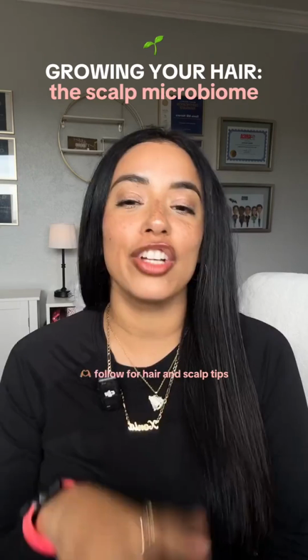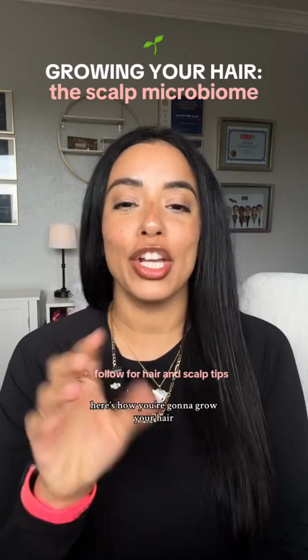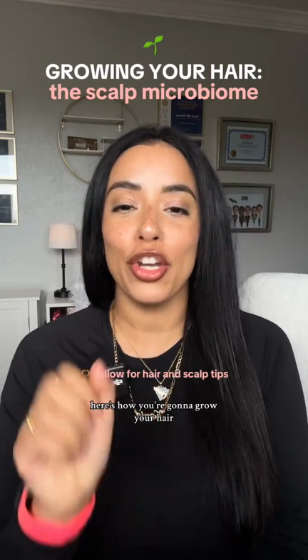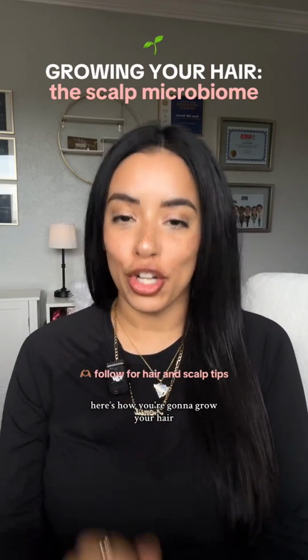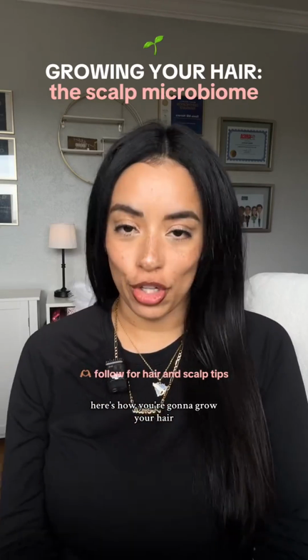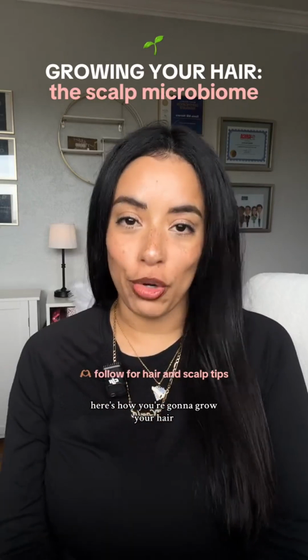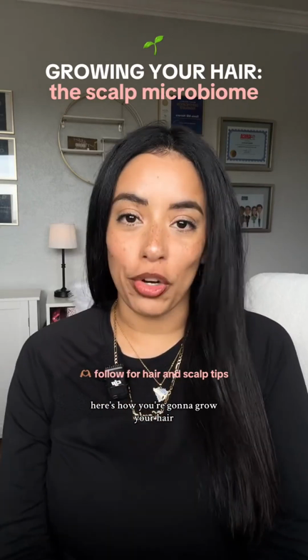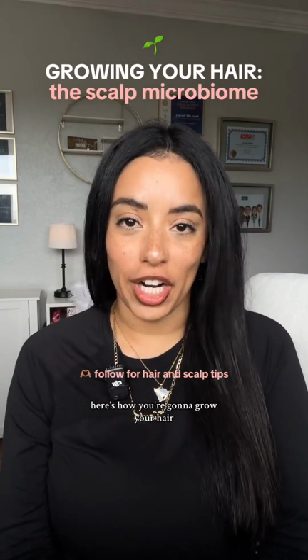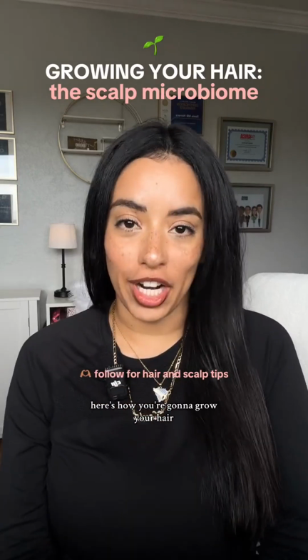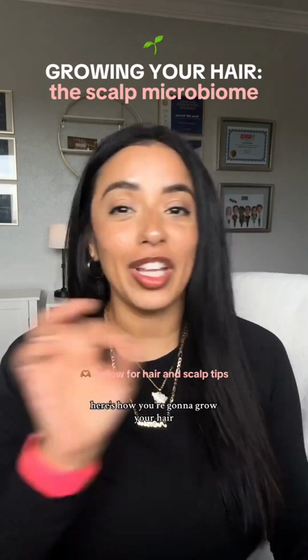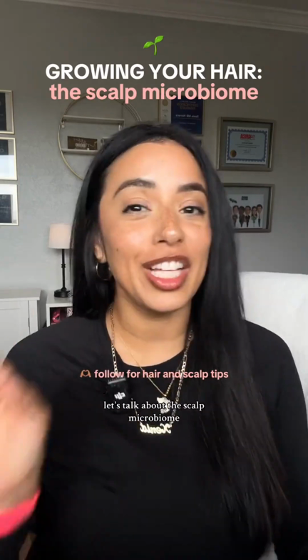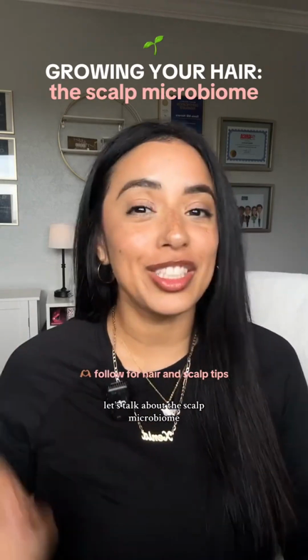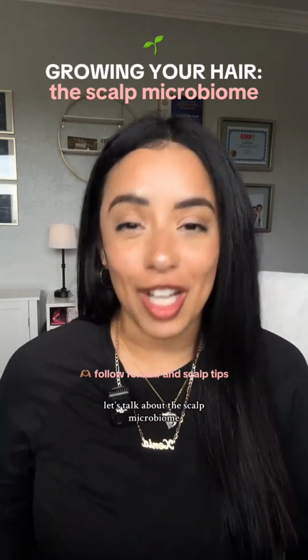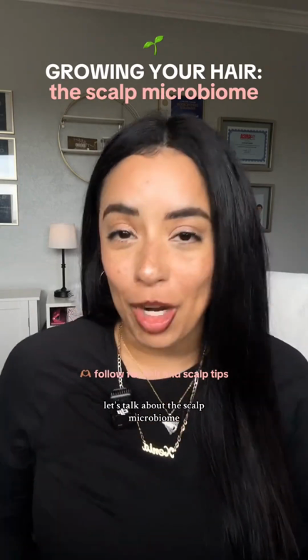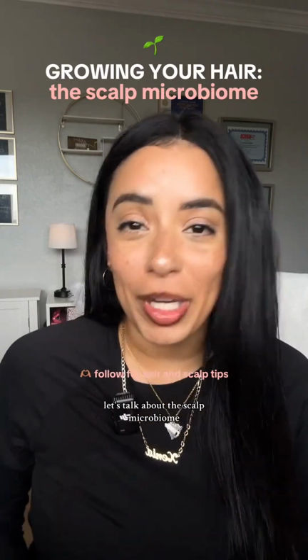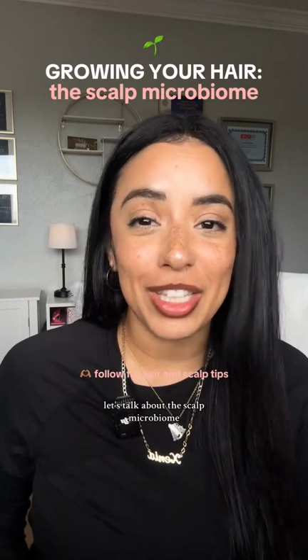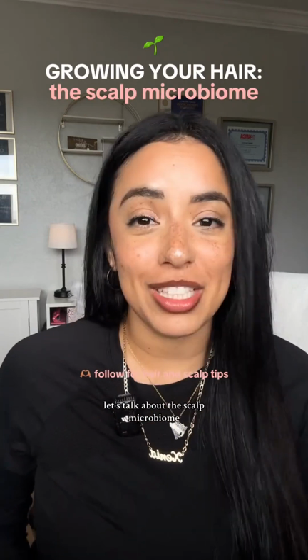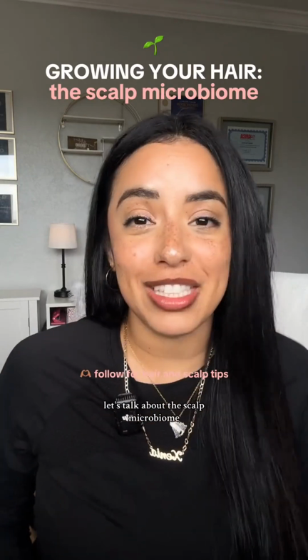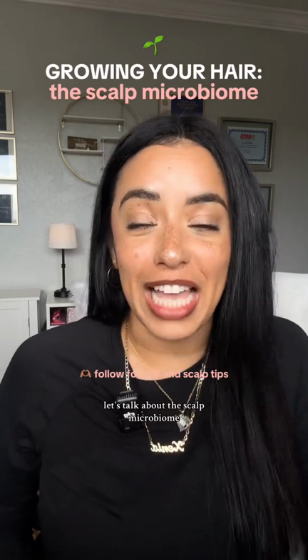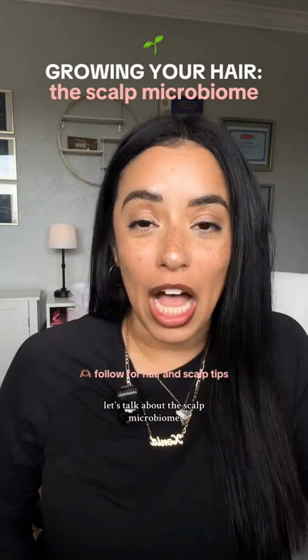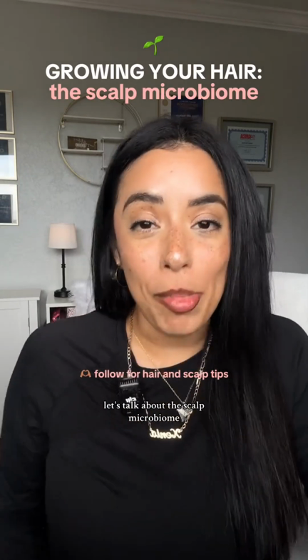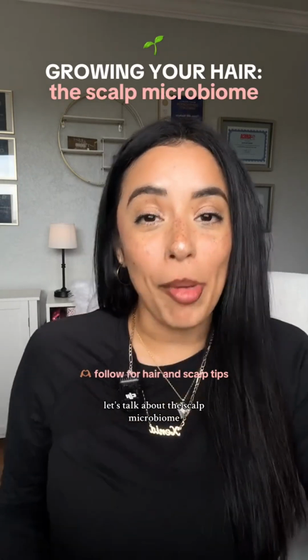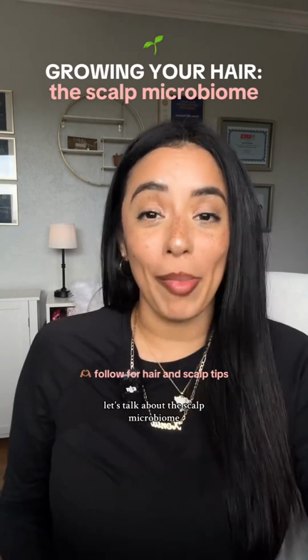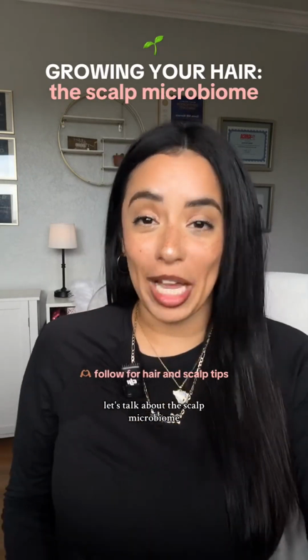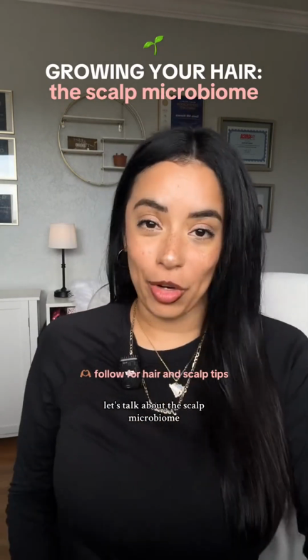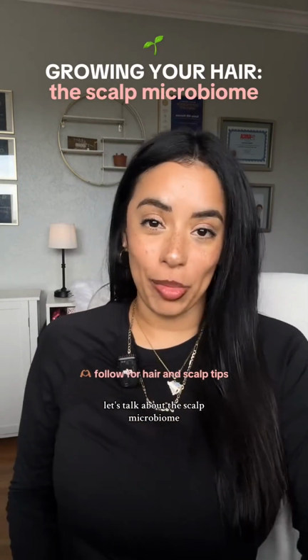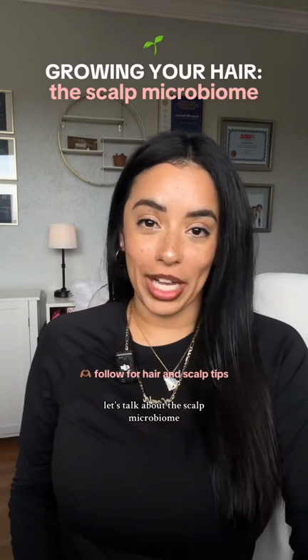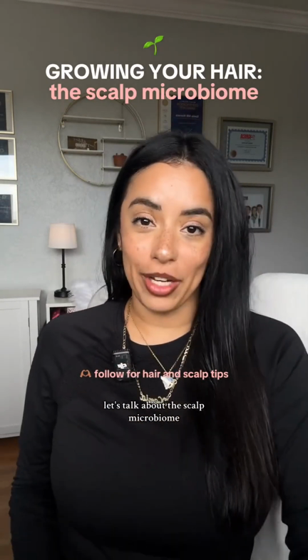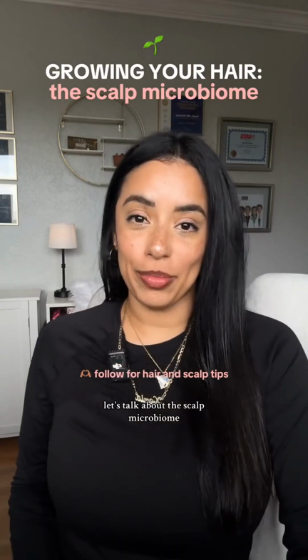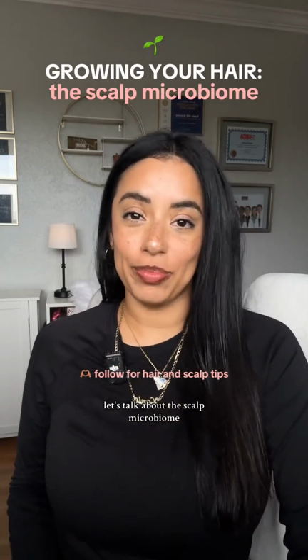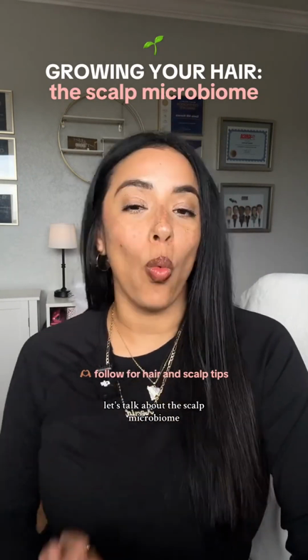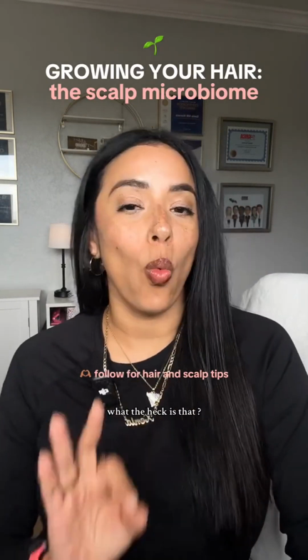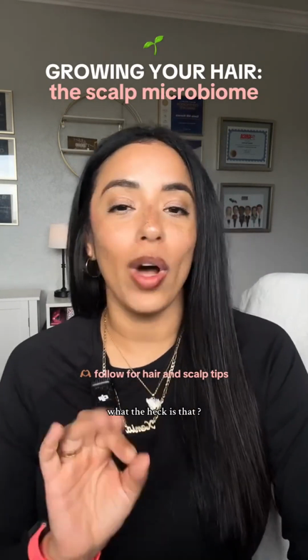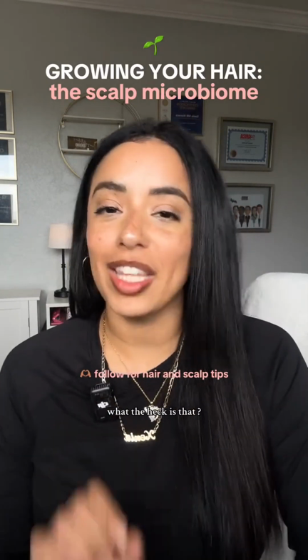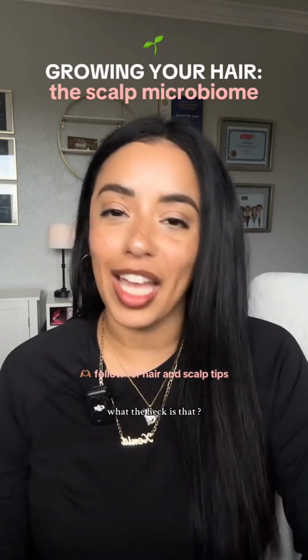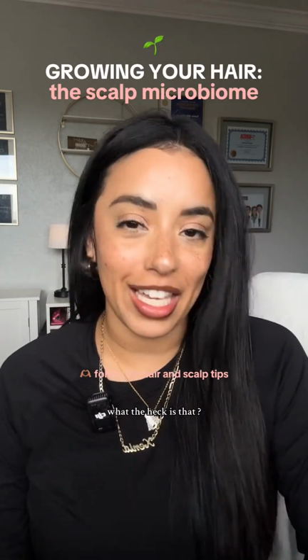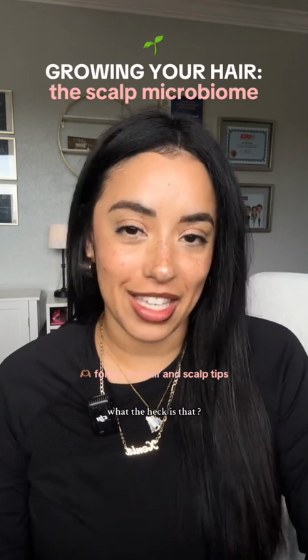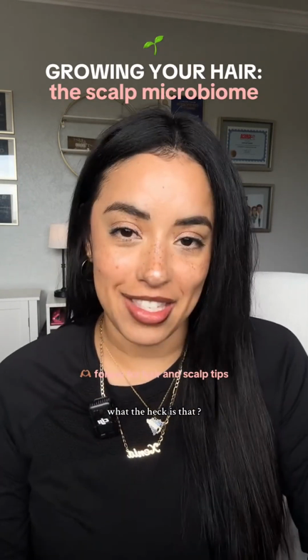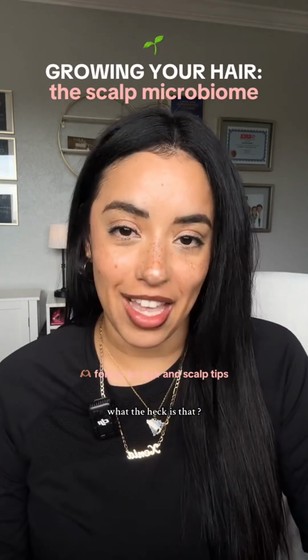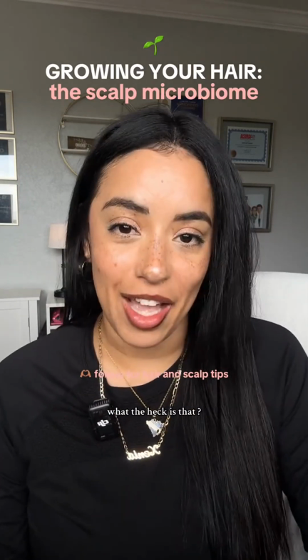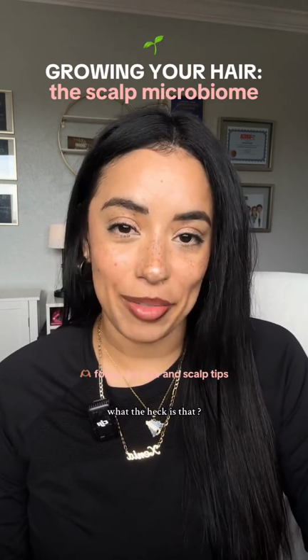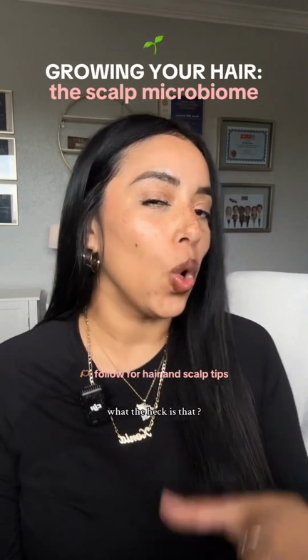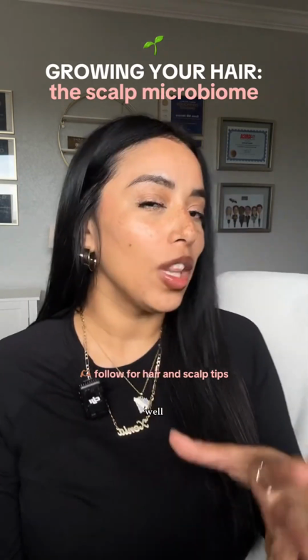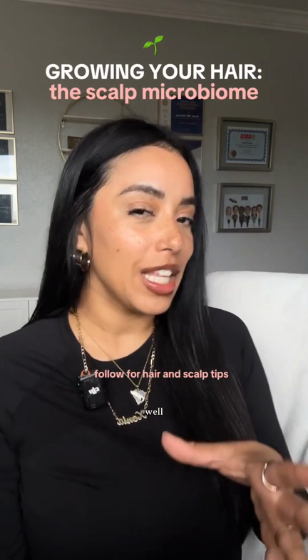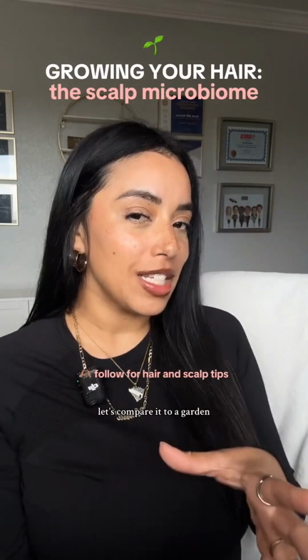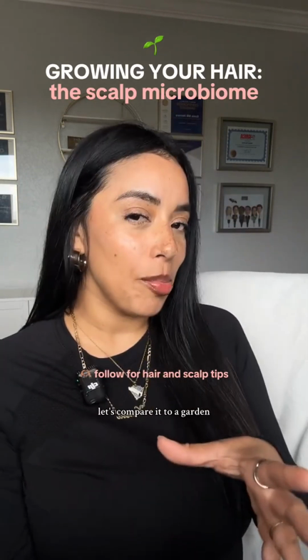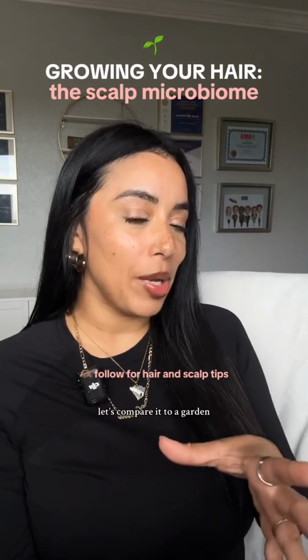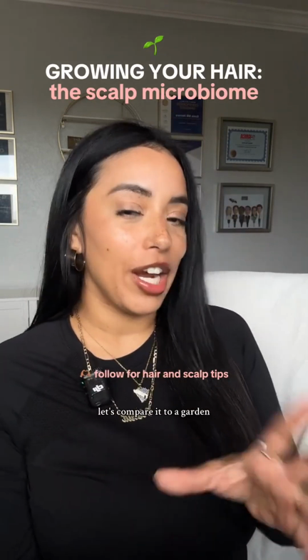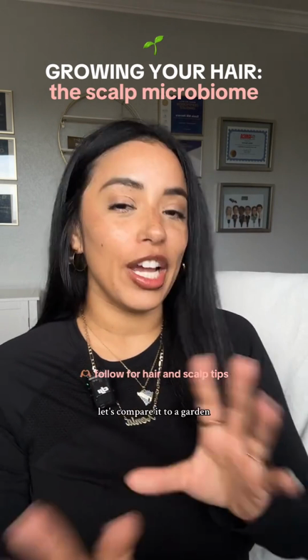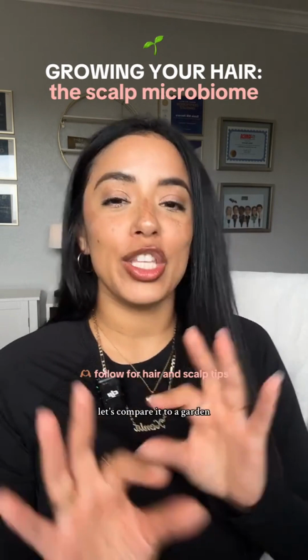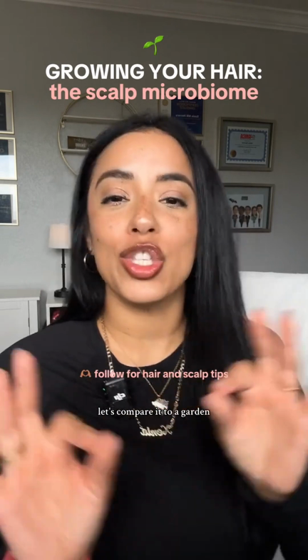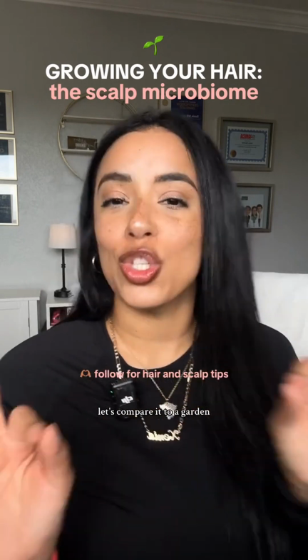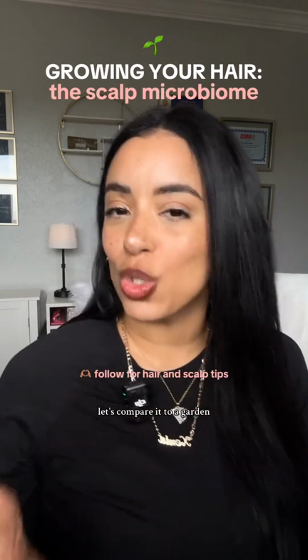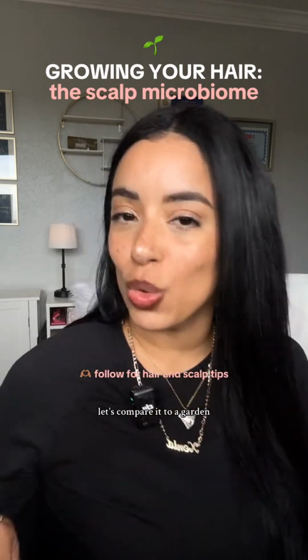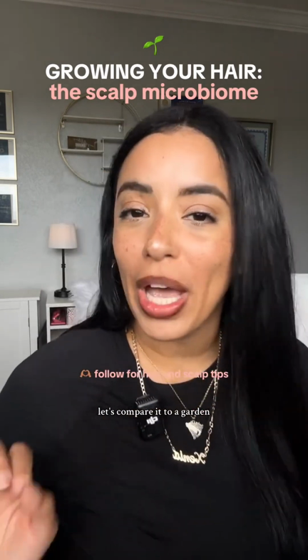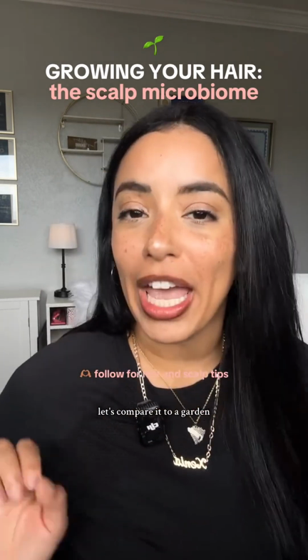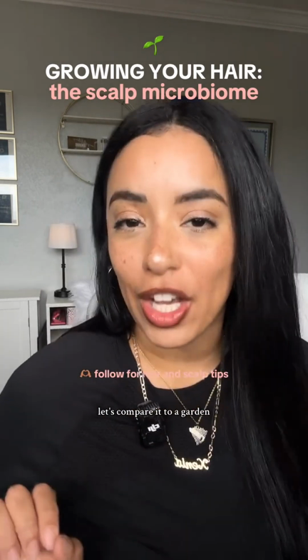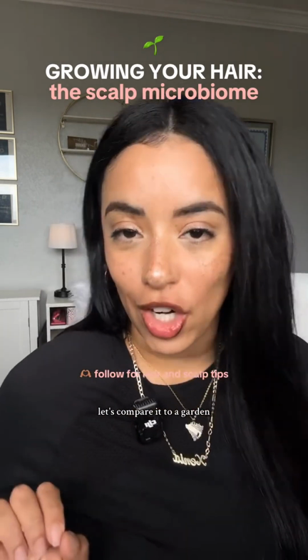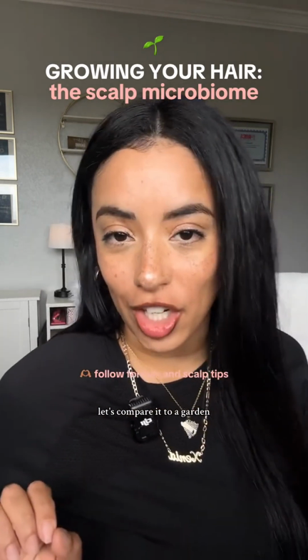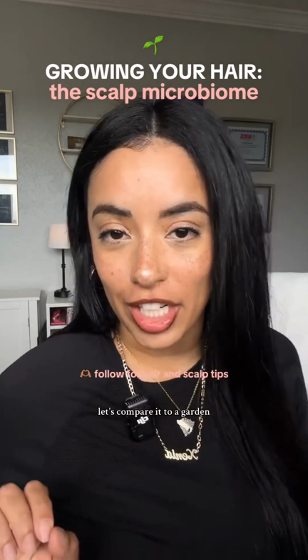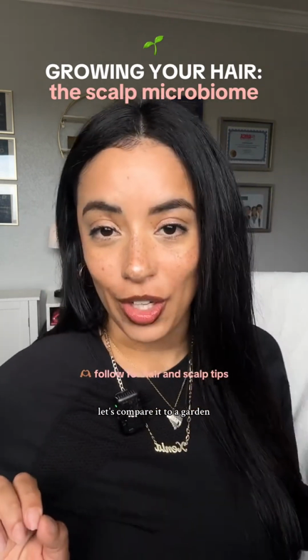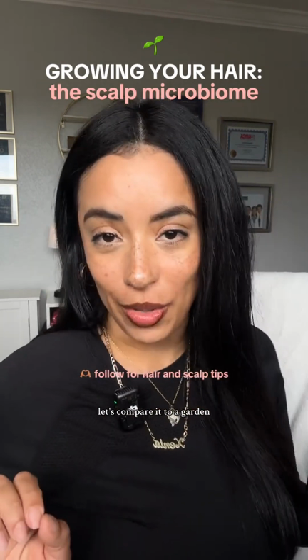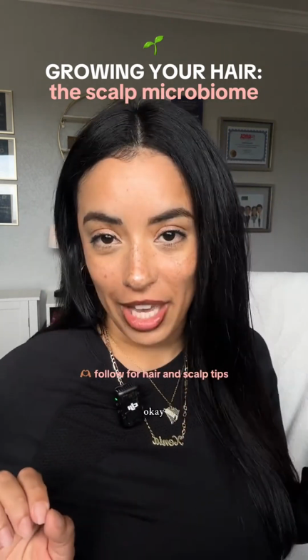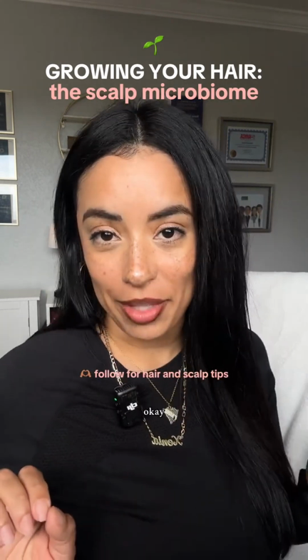Here's how you're going to grow your hair. Let's talk about the scalp microbiome. What the heck is that? Well, let's compare it to a garden.